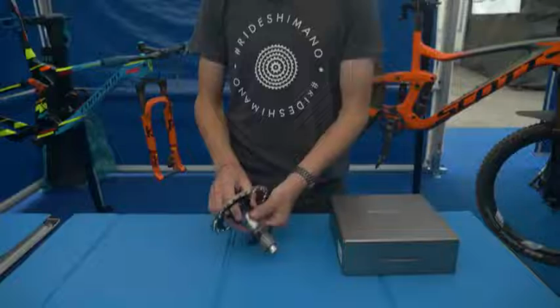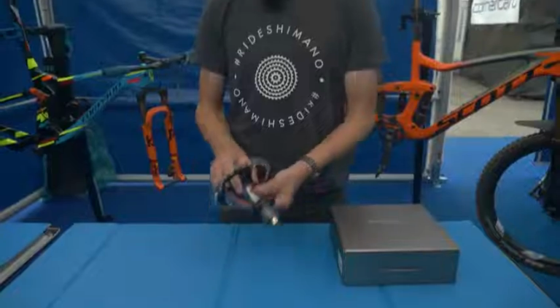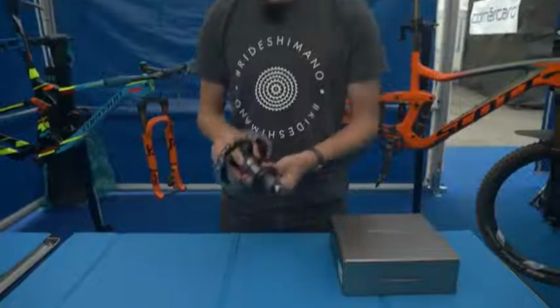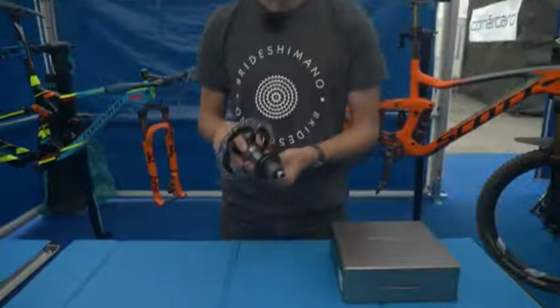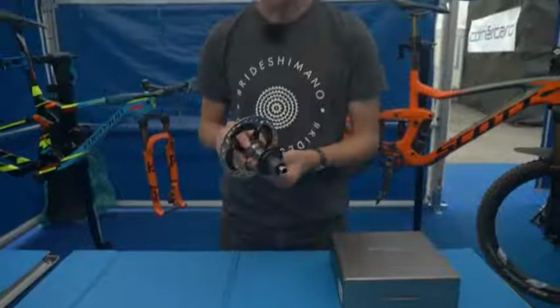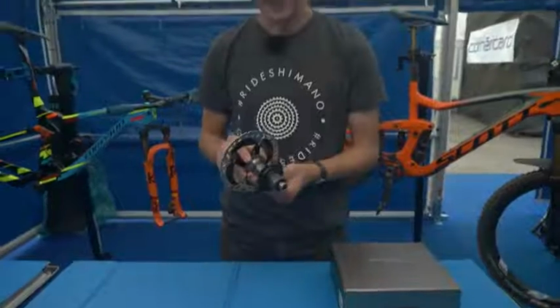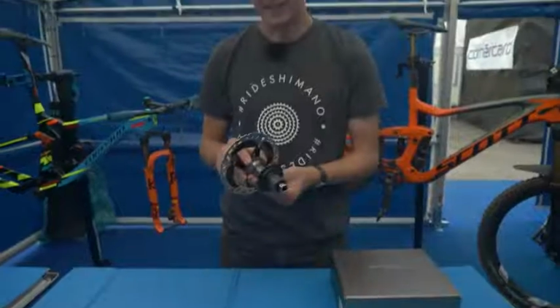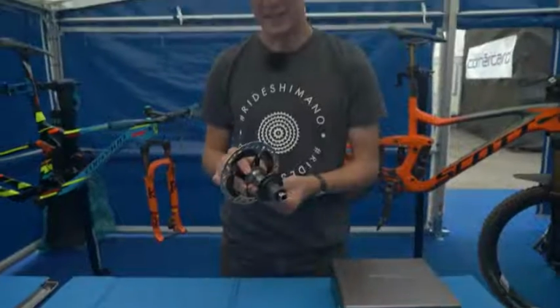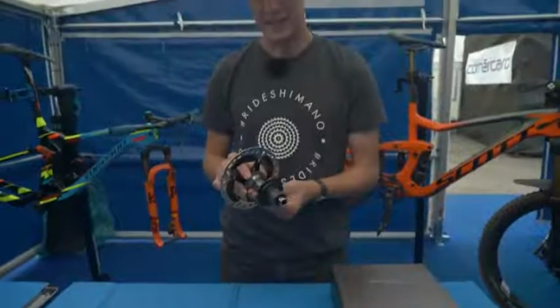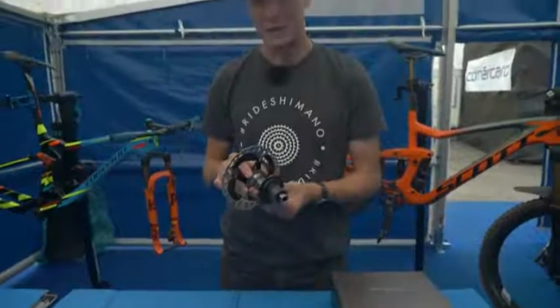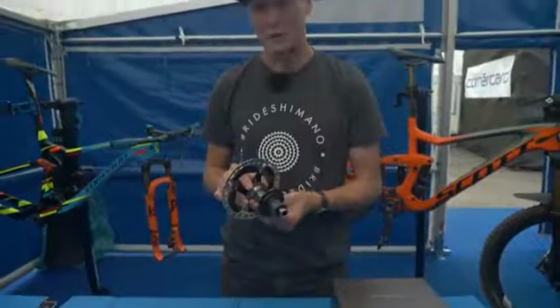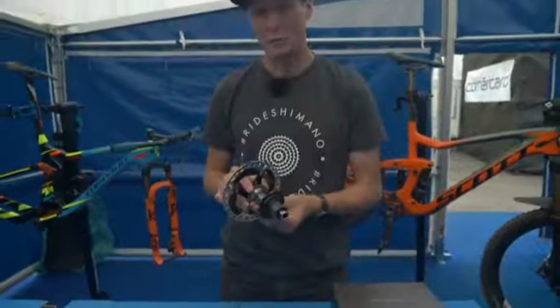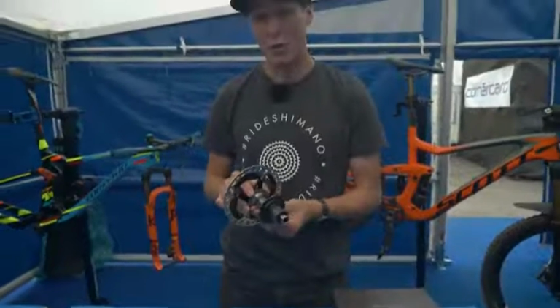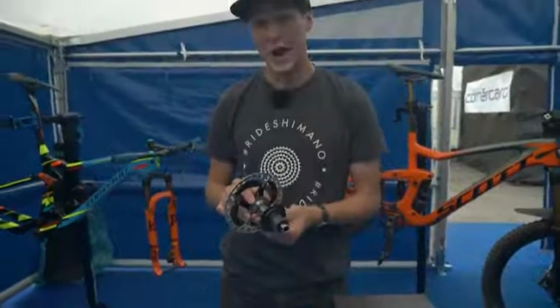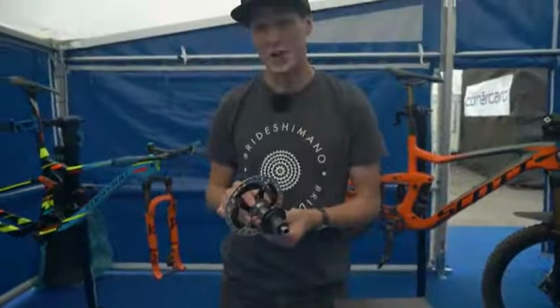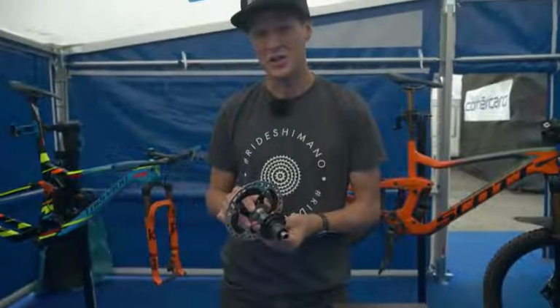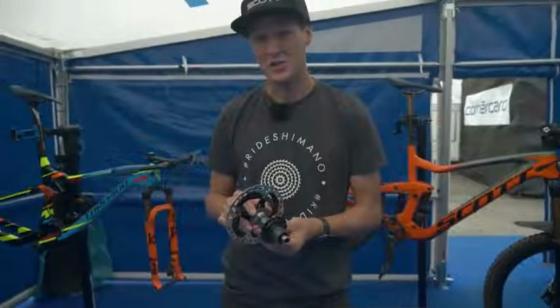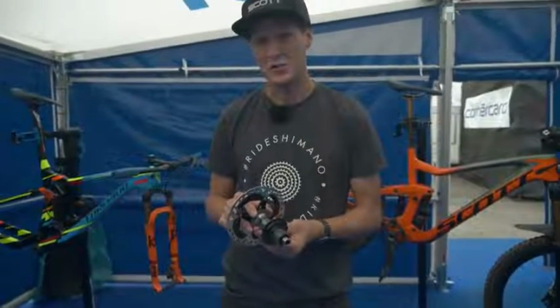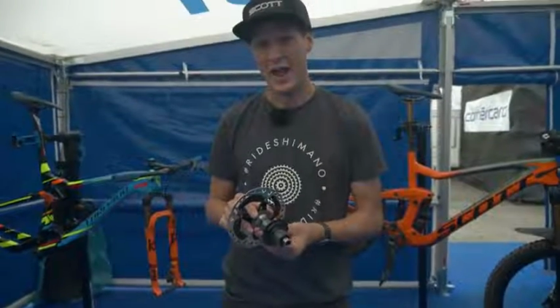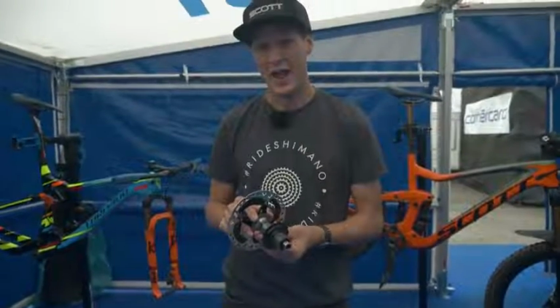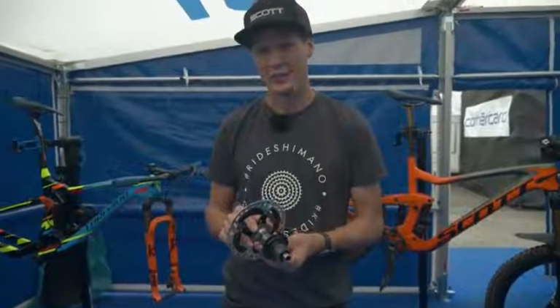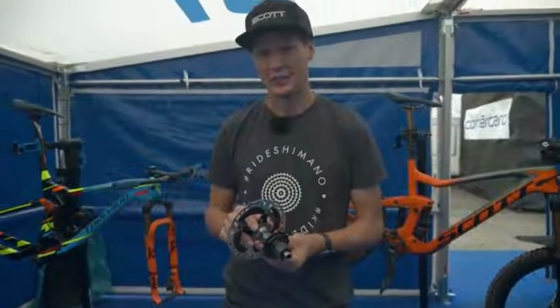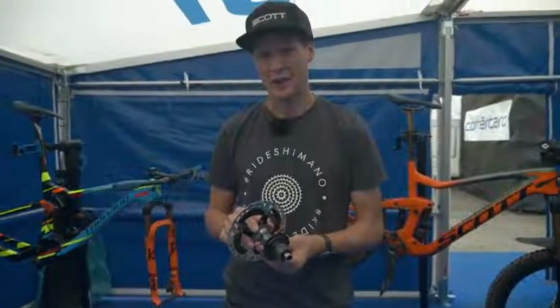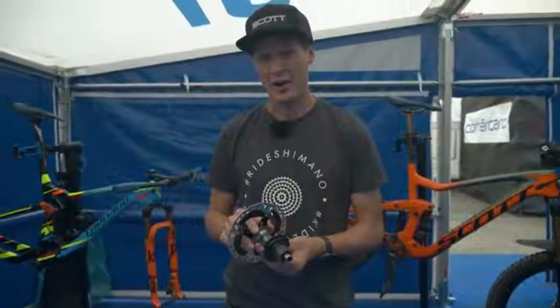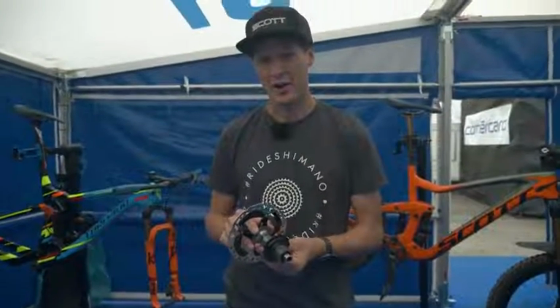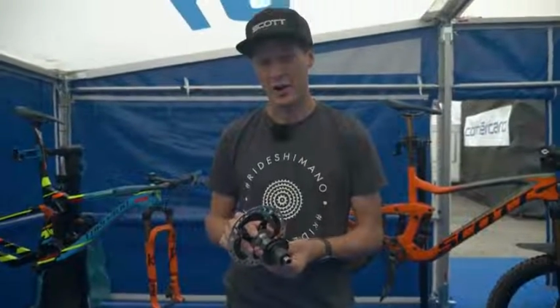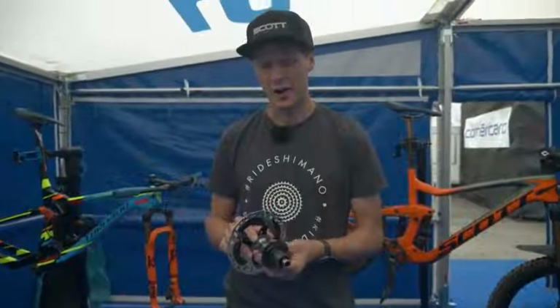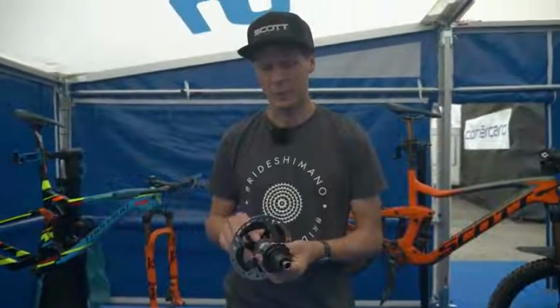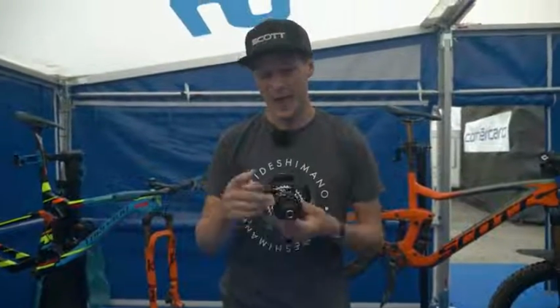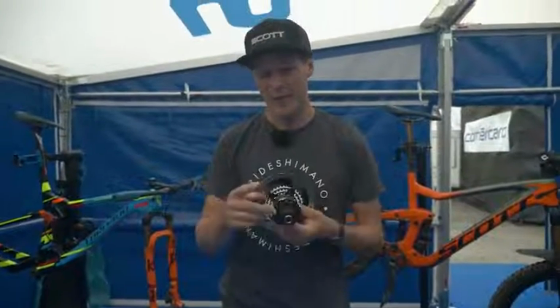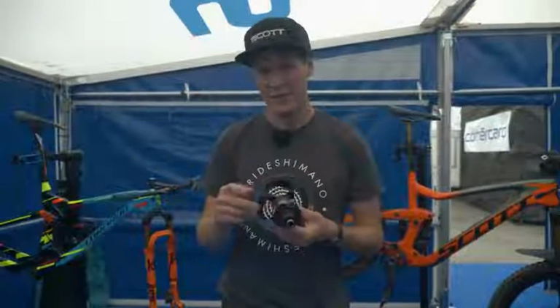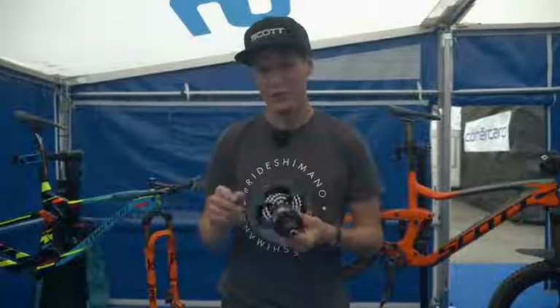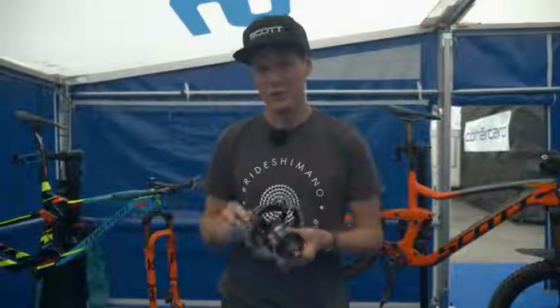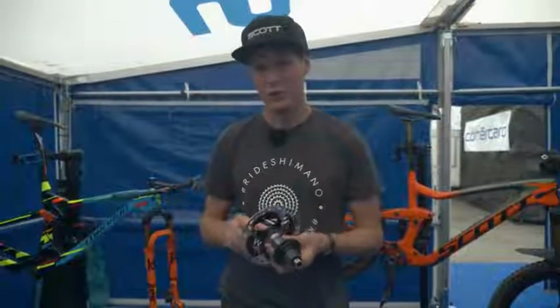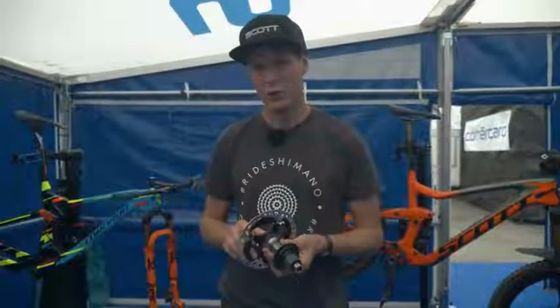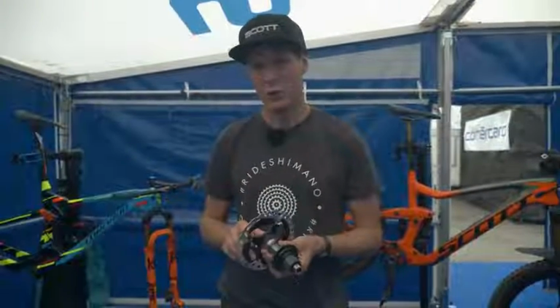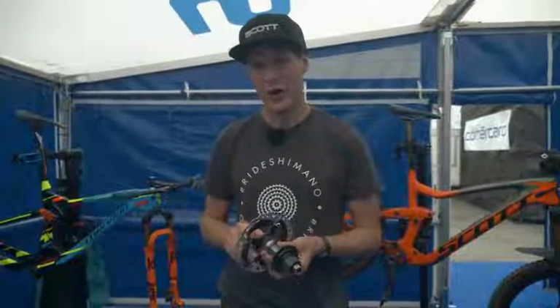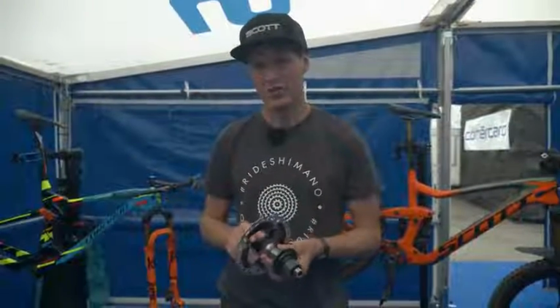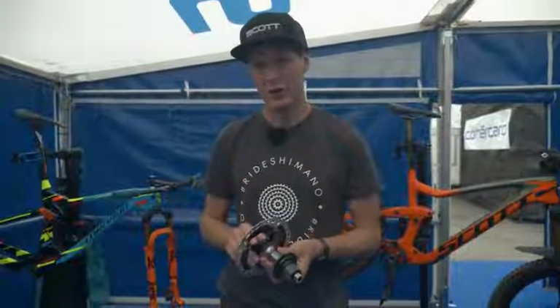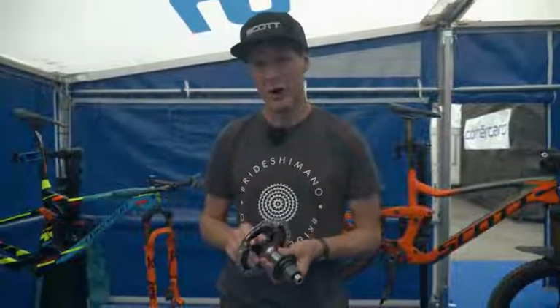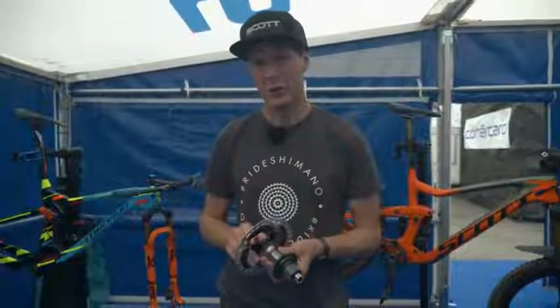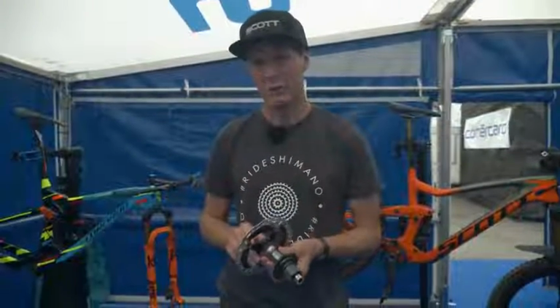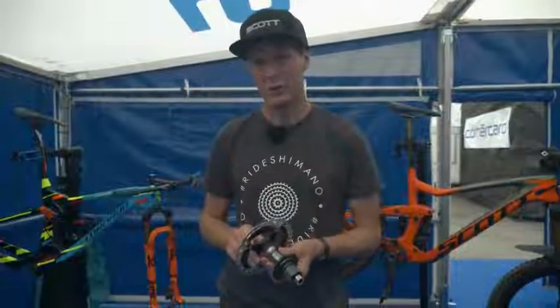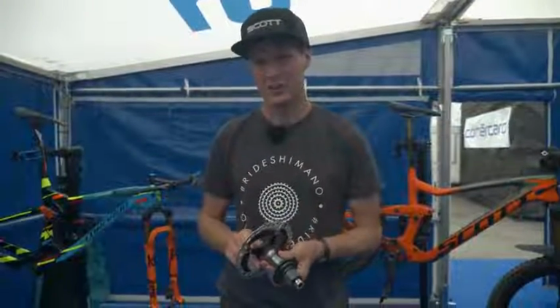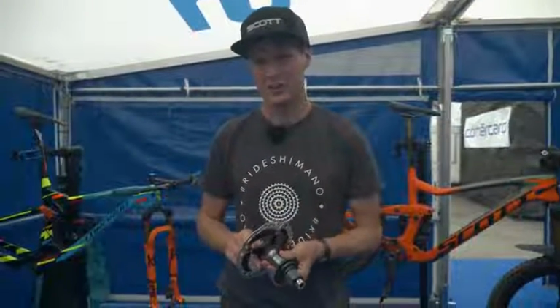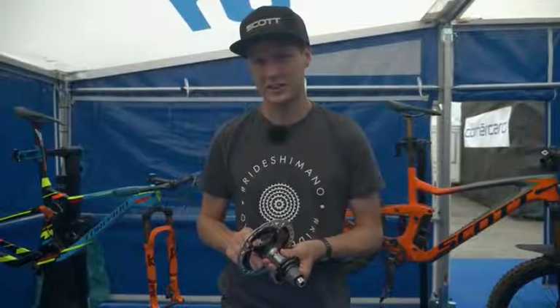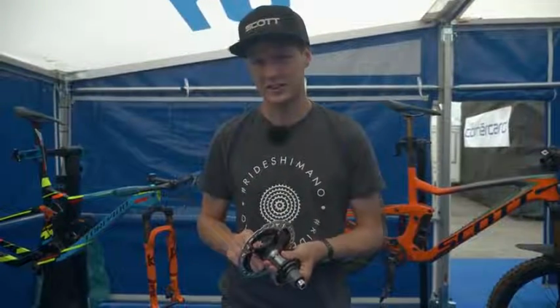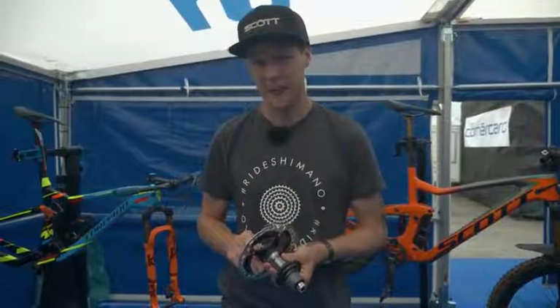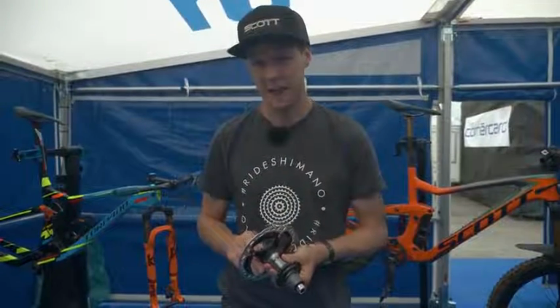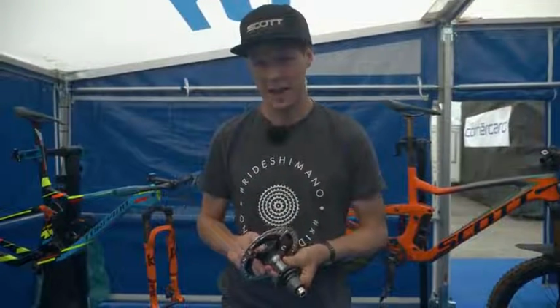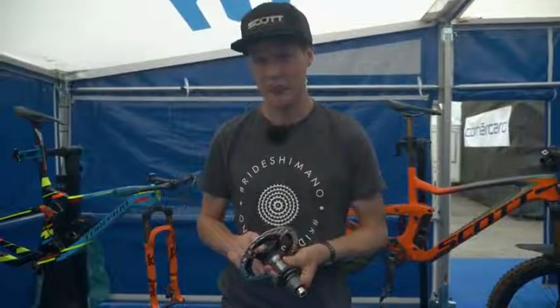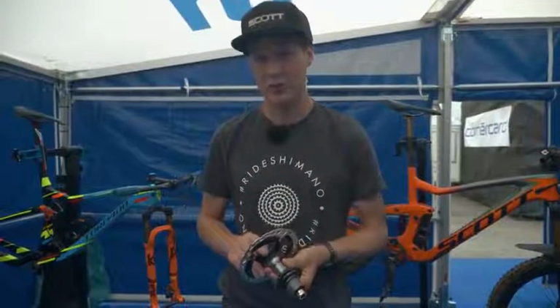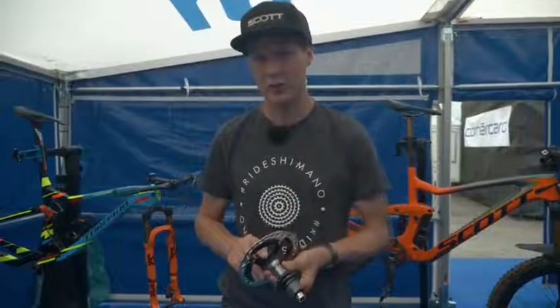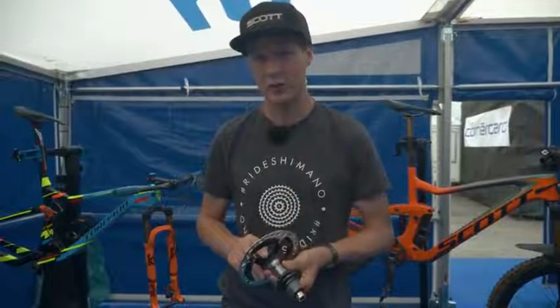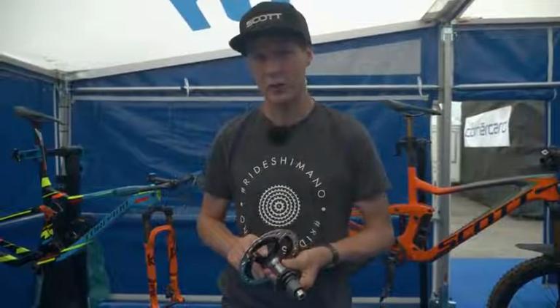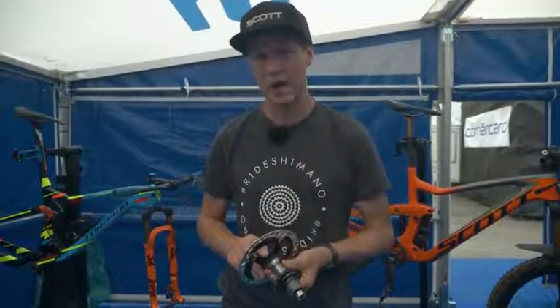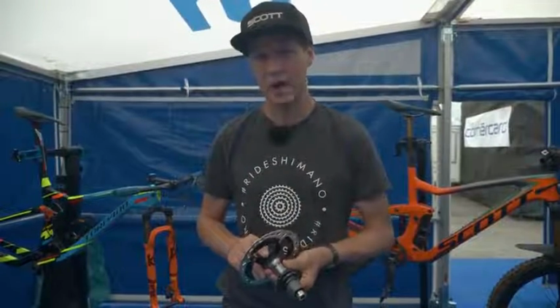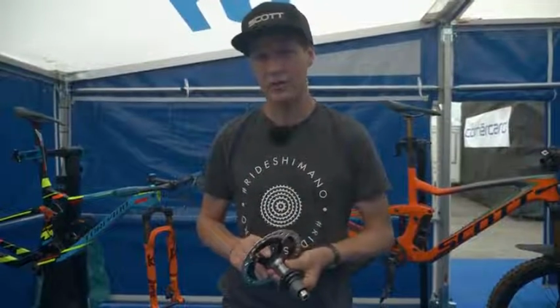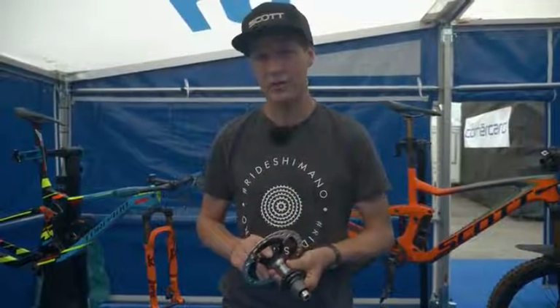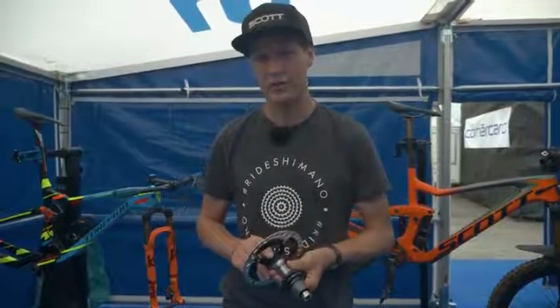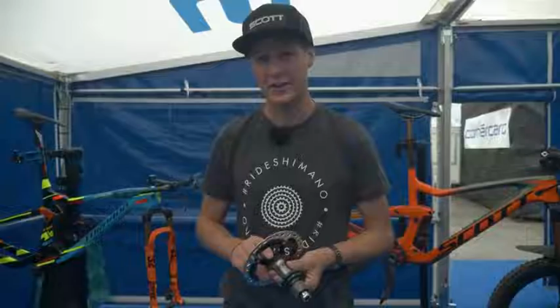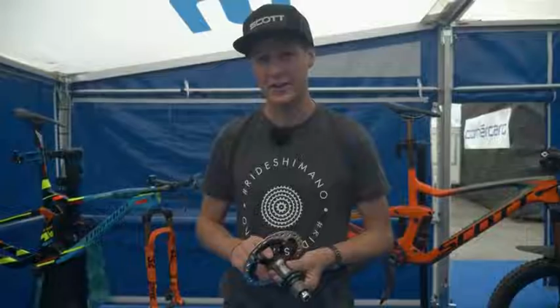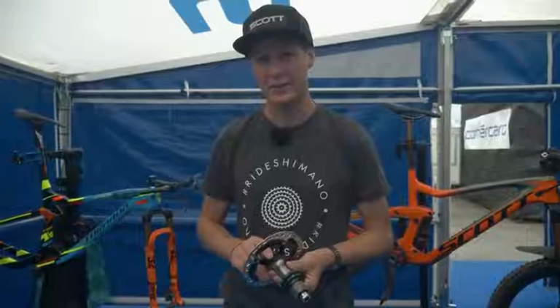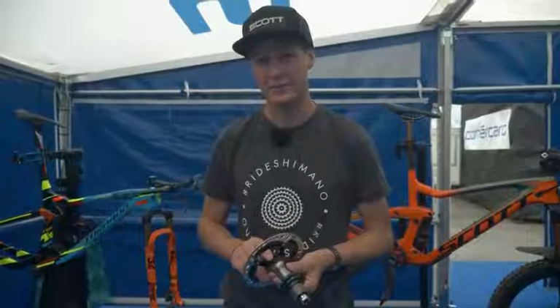So this is a brand new XTR hub. In this video, we're actually going to unbox the cassette and then show you how to fit it.